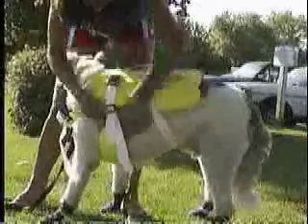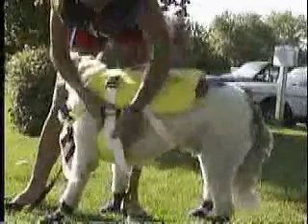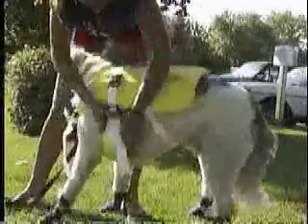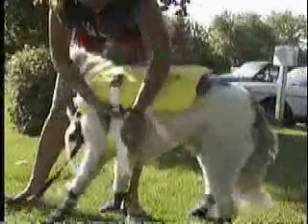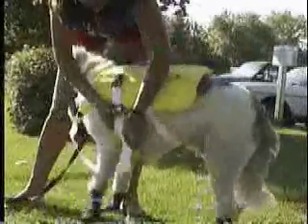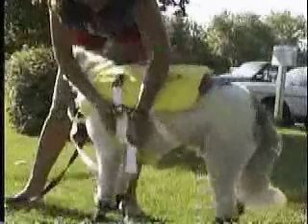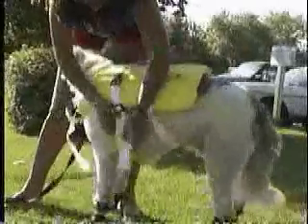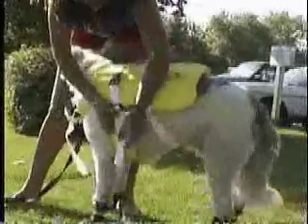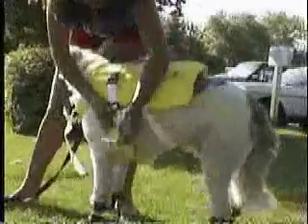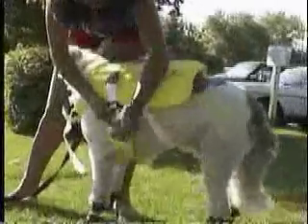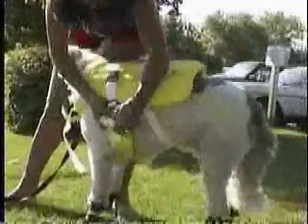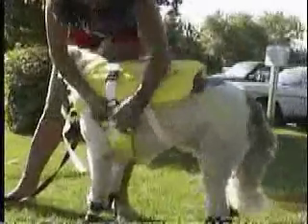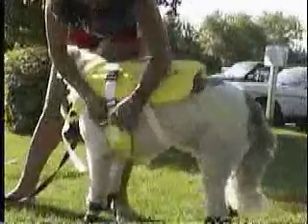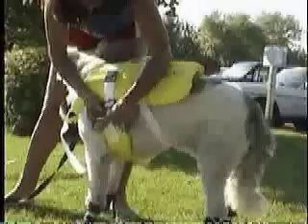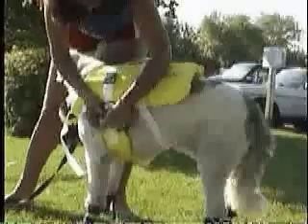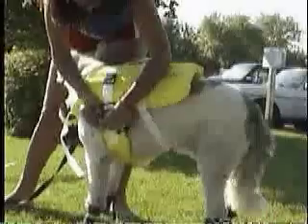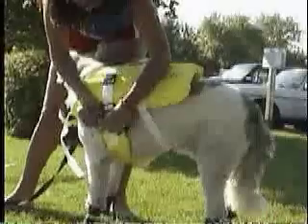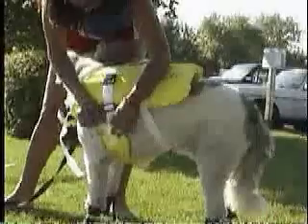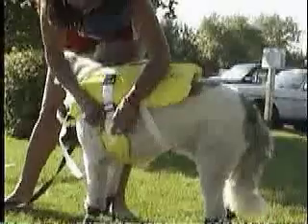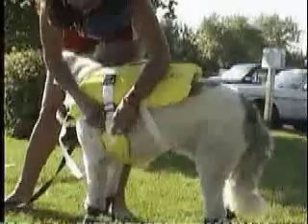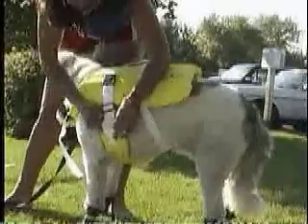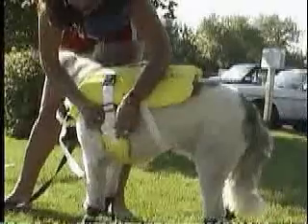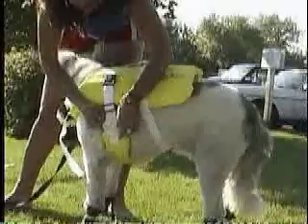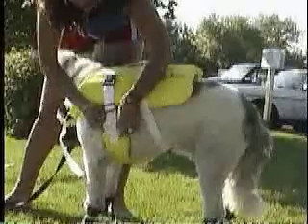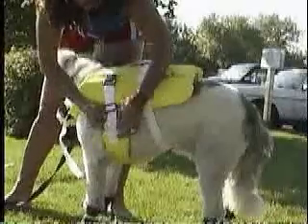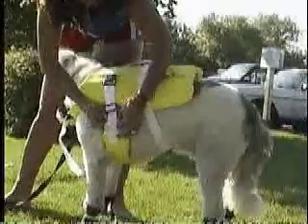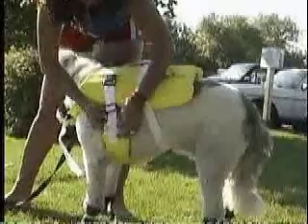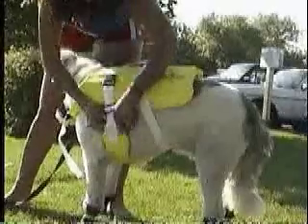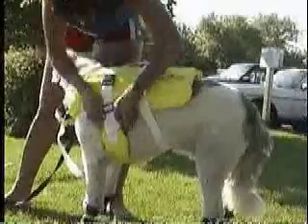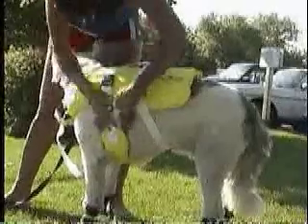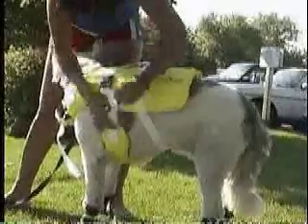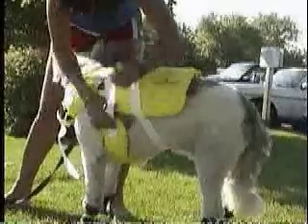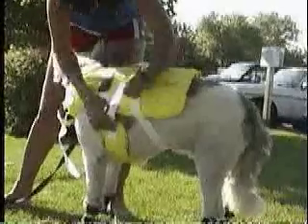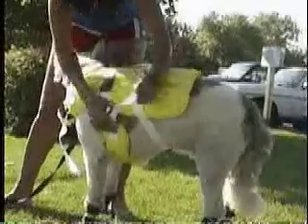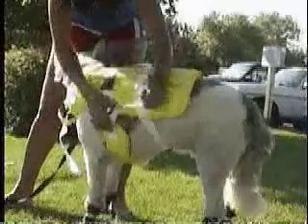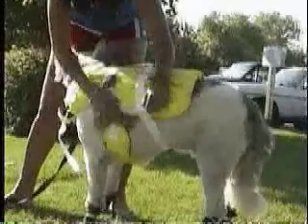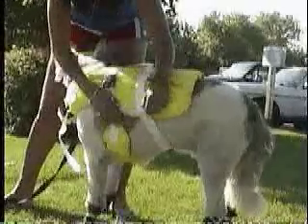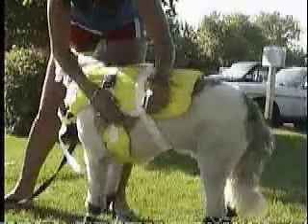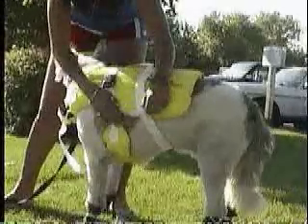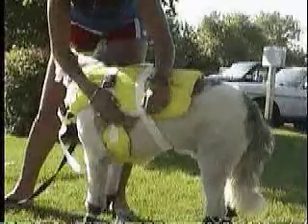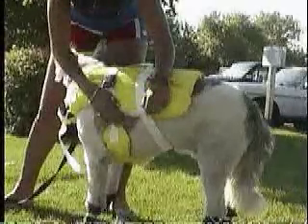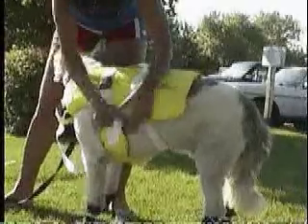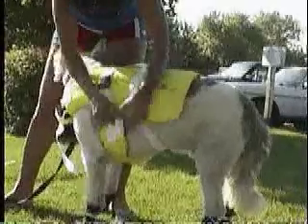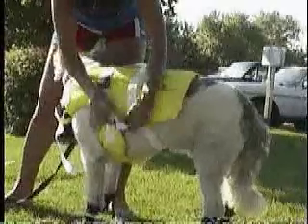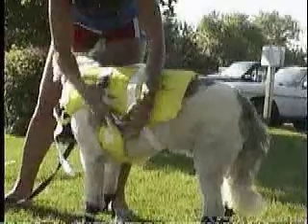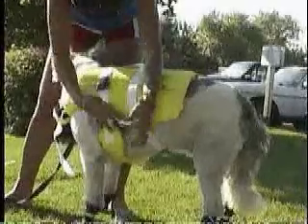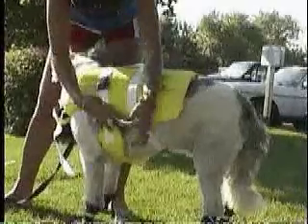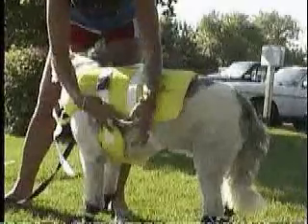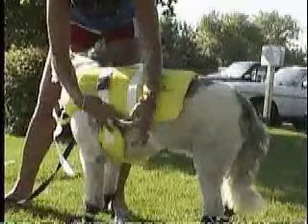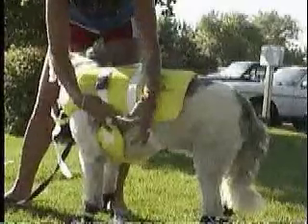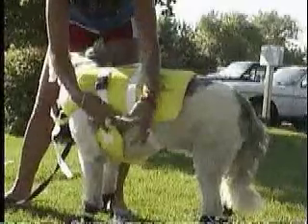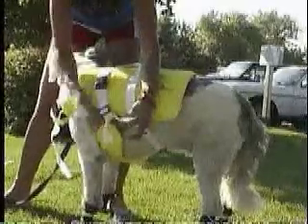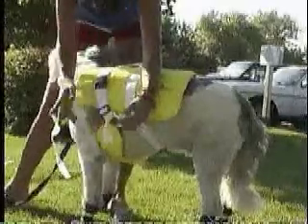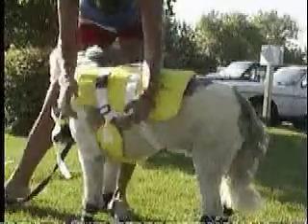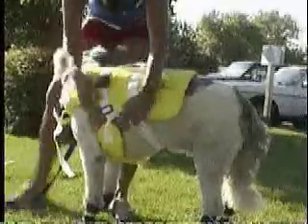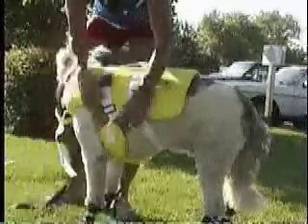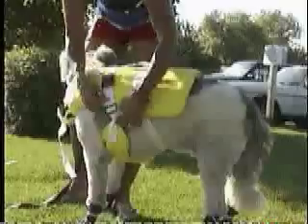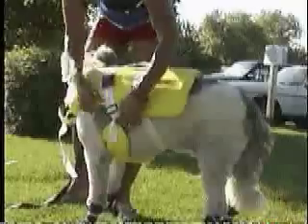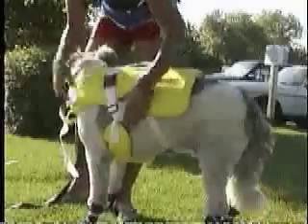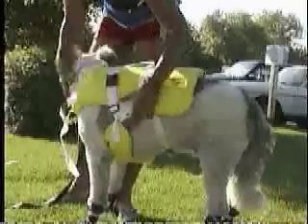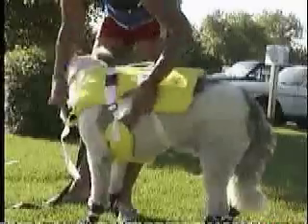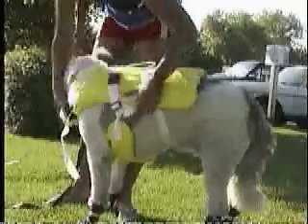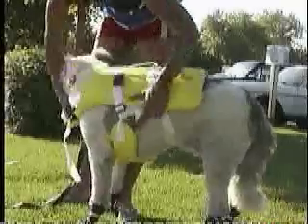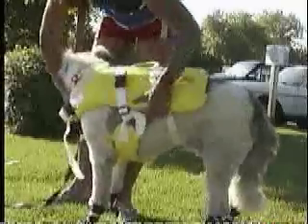It is also a good idea to tie a knot with the extra nylon before you cut them down. Now they are all ready to go — off to the races.